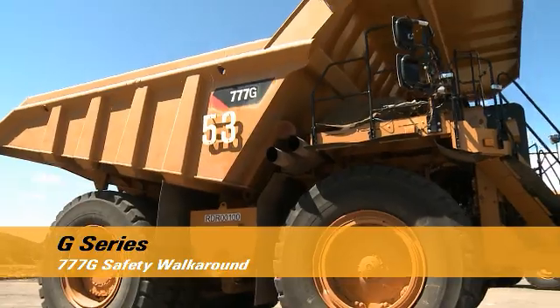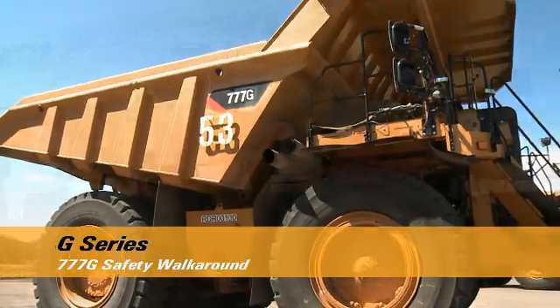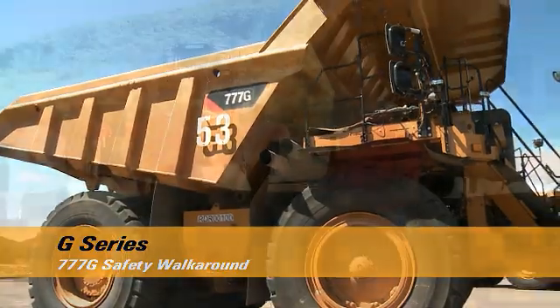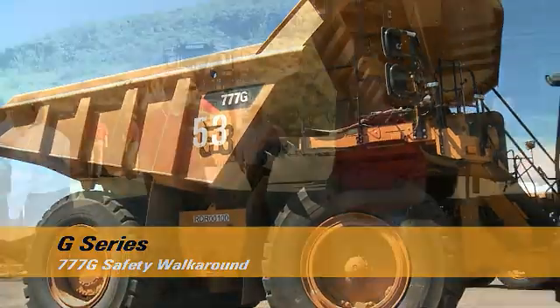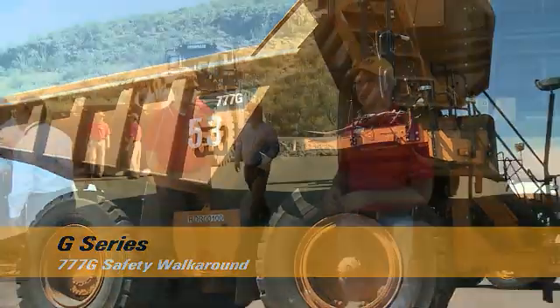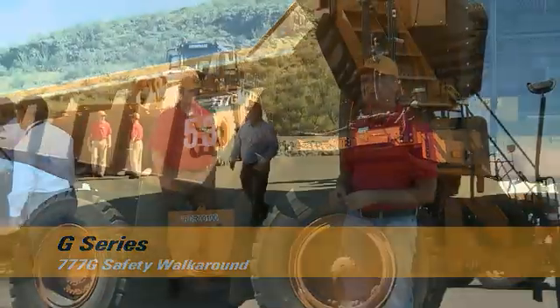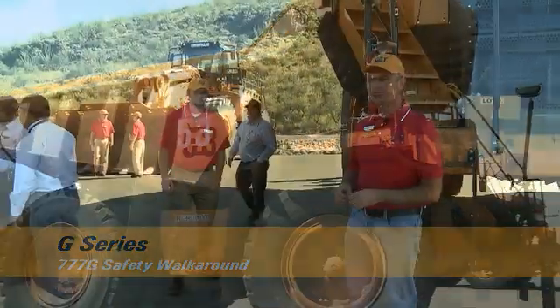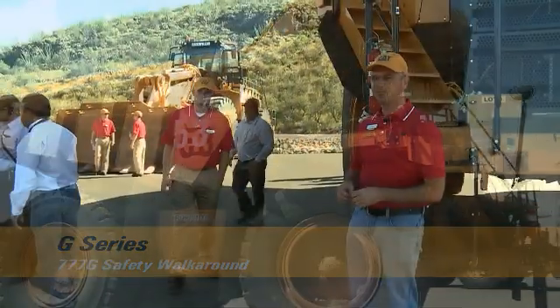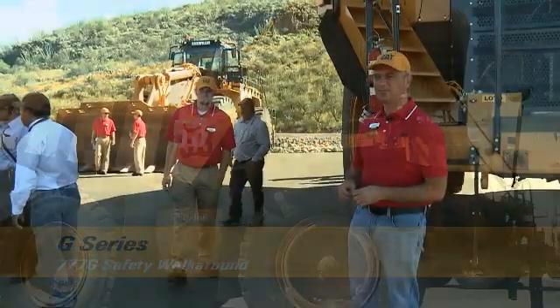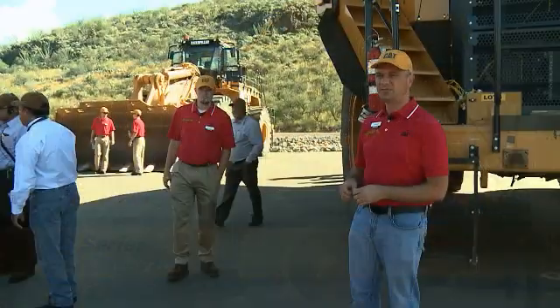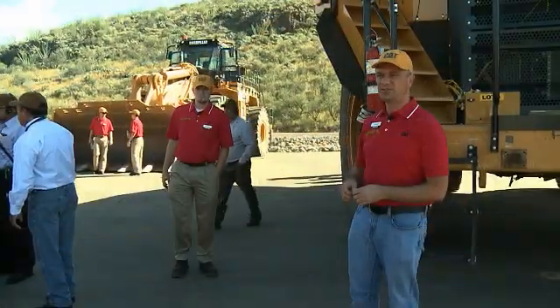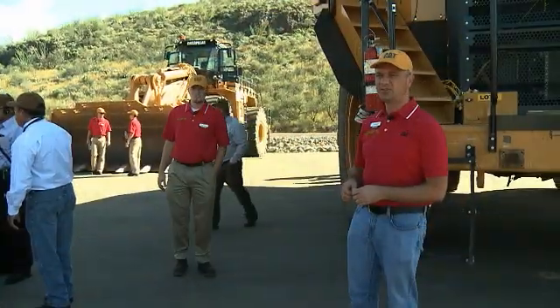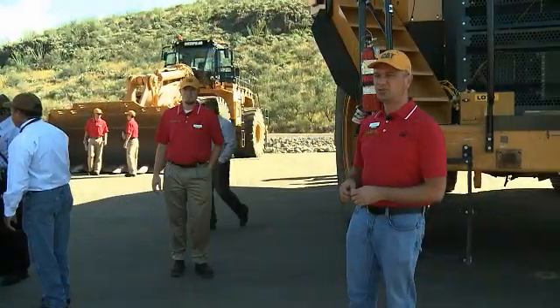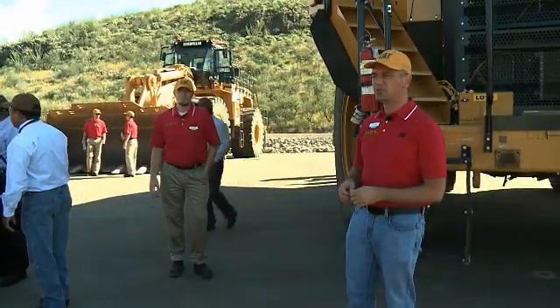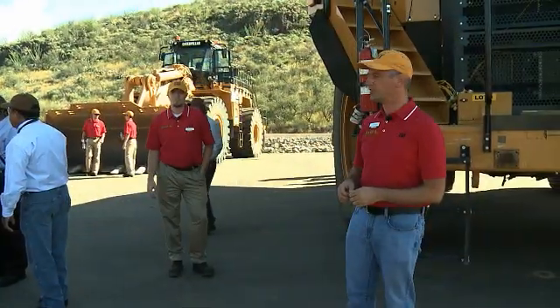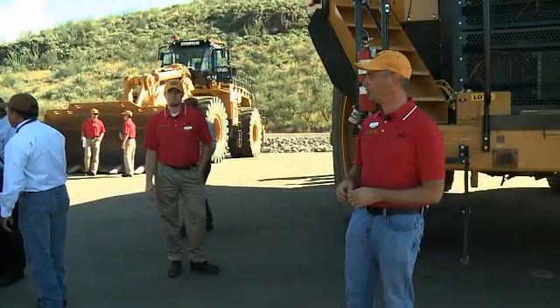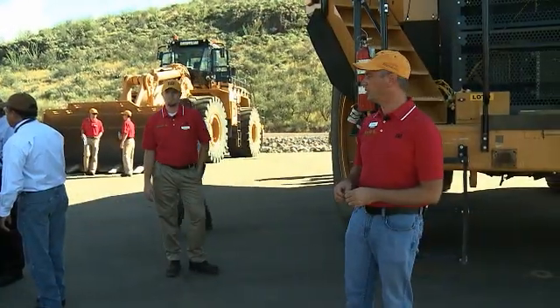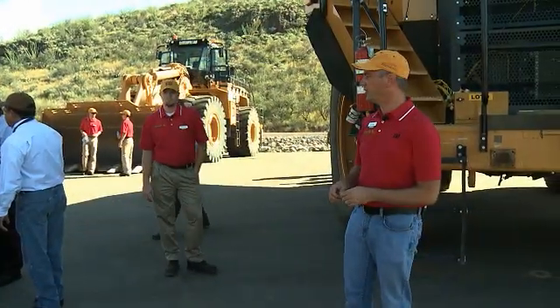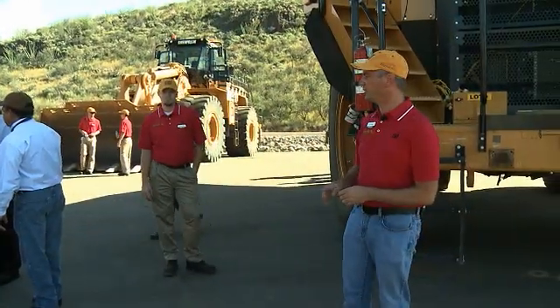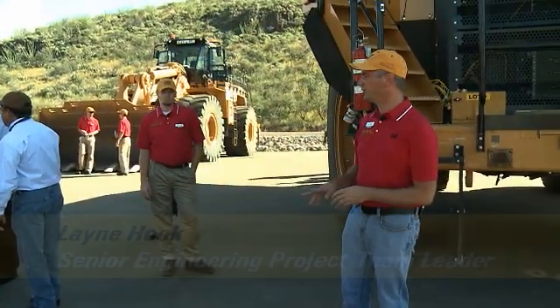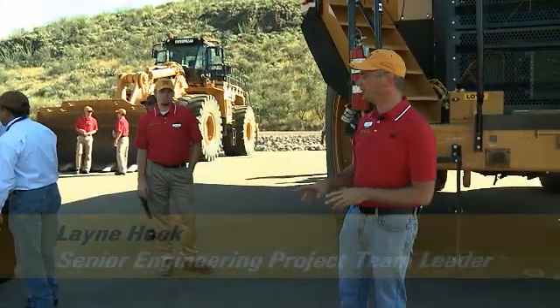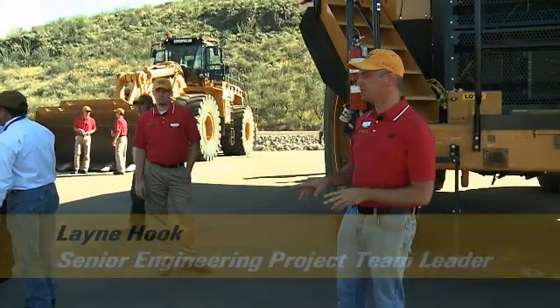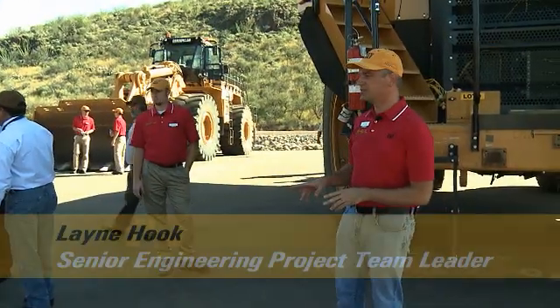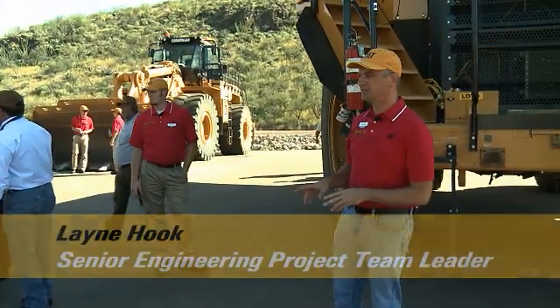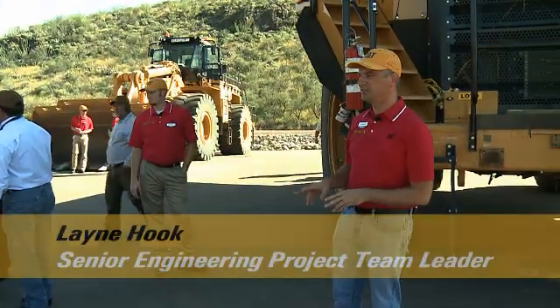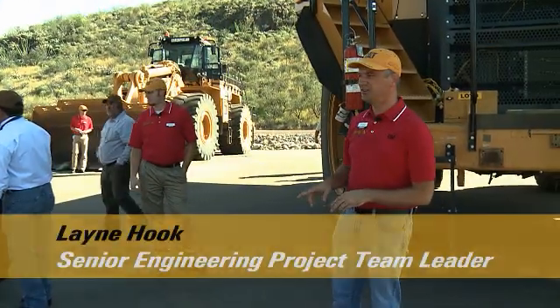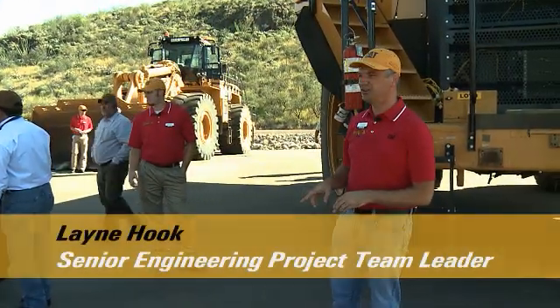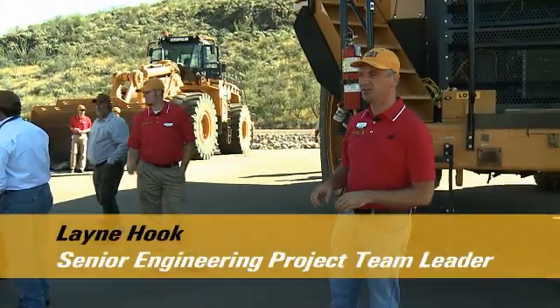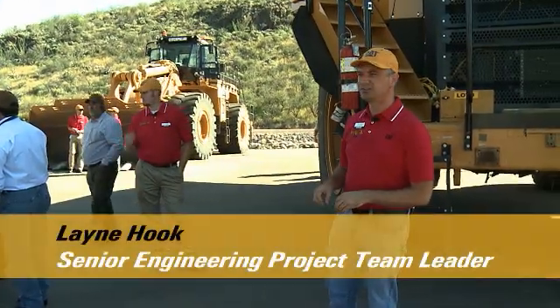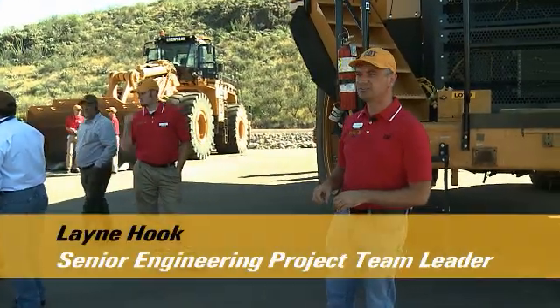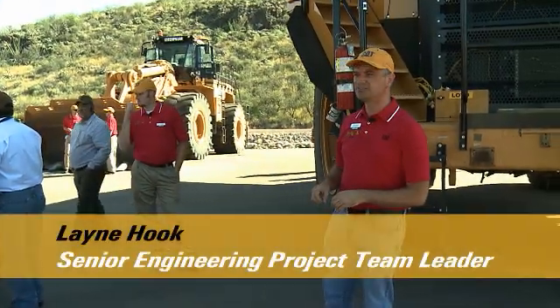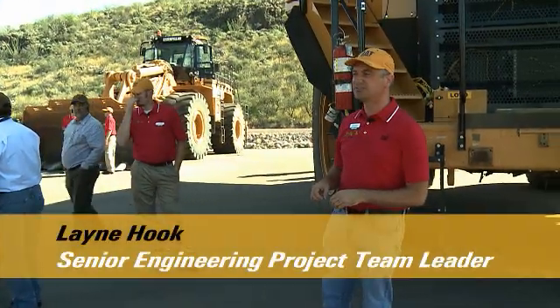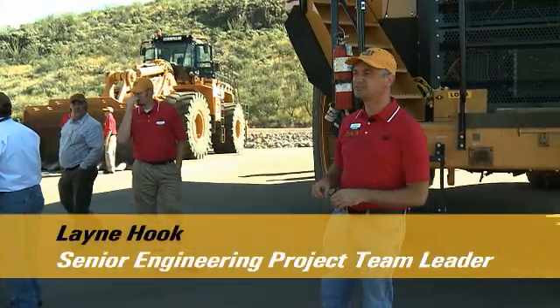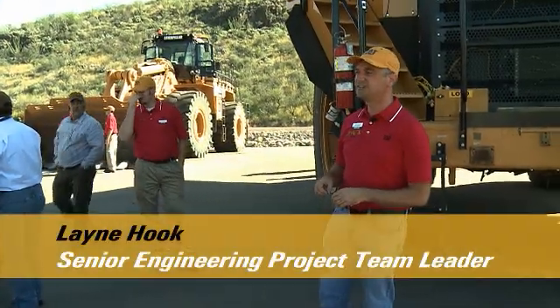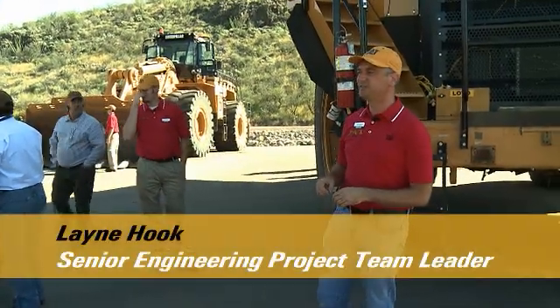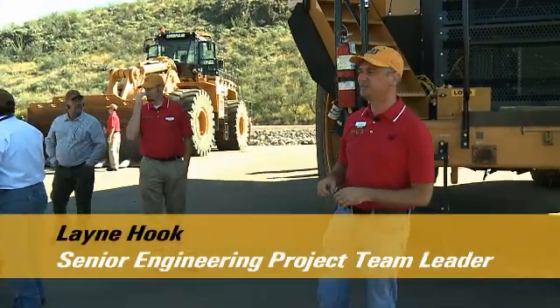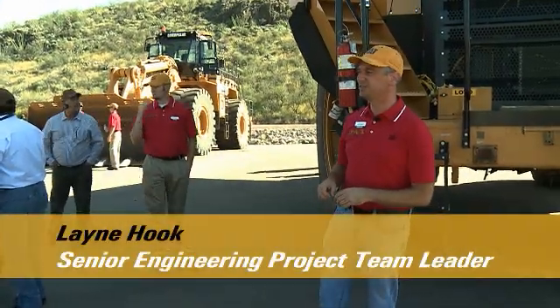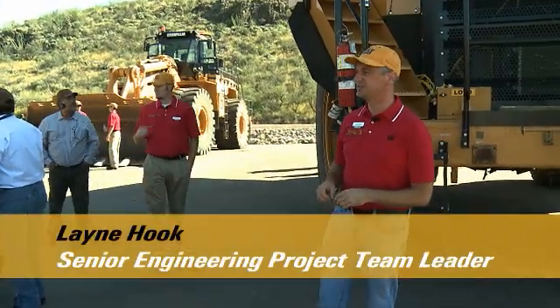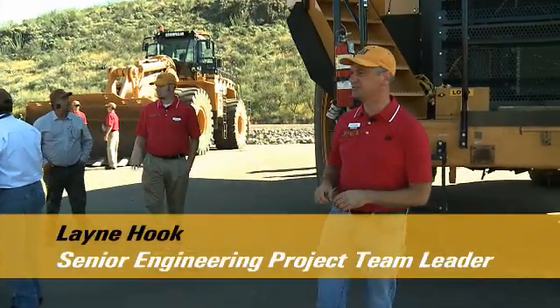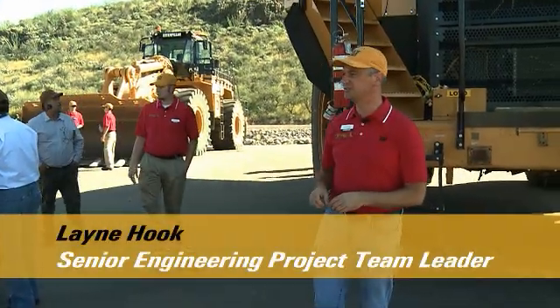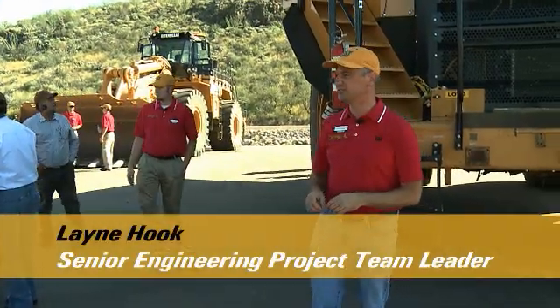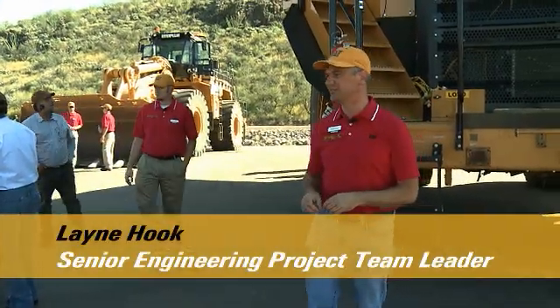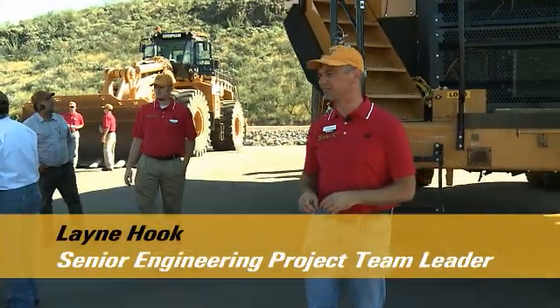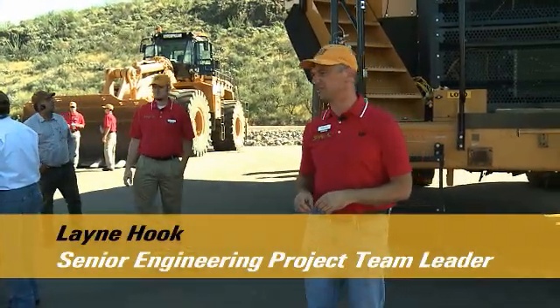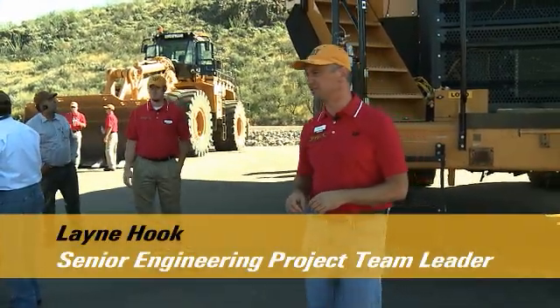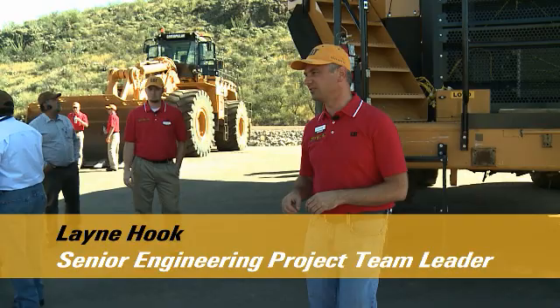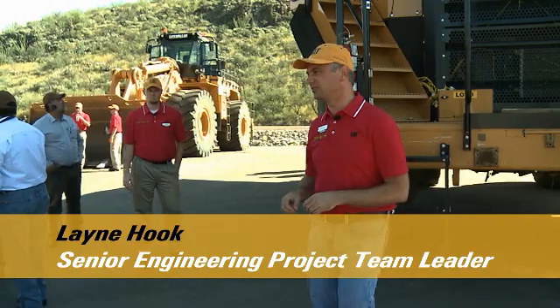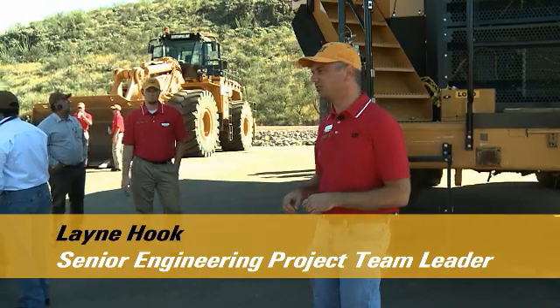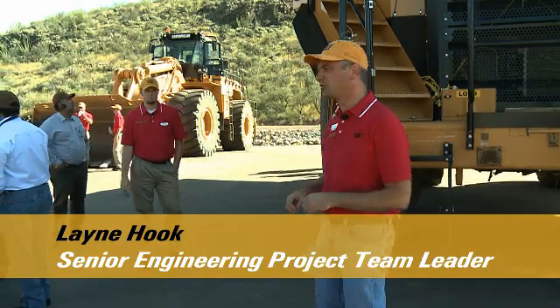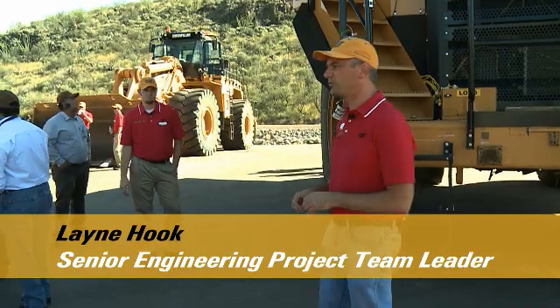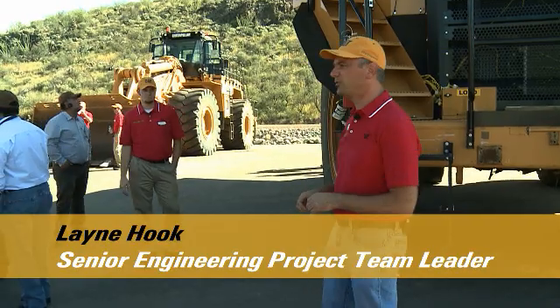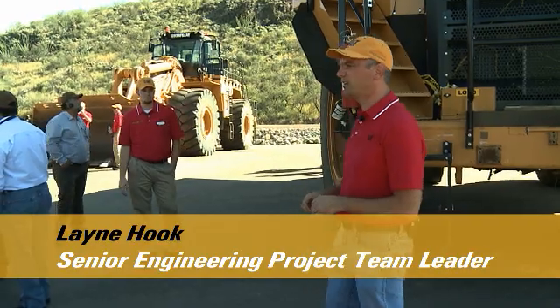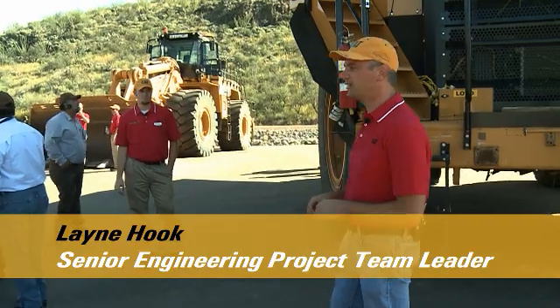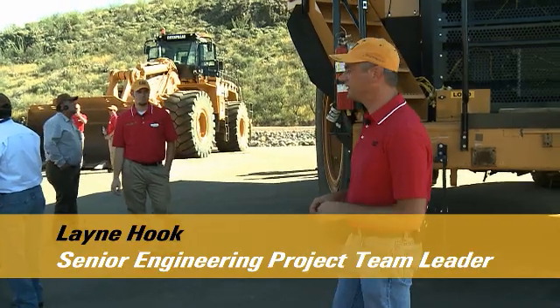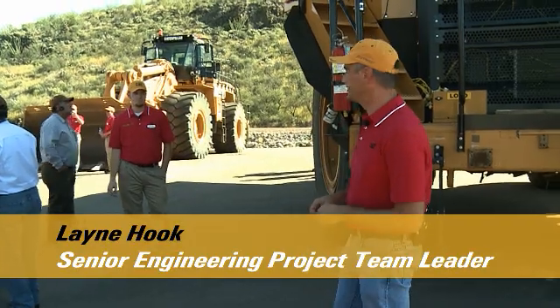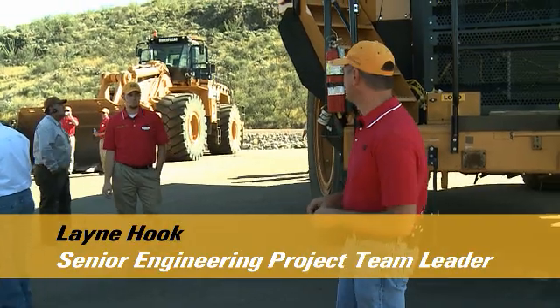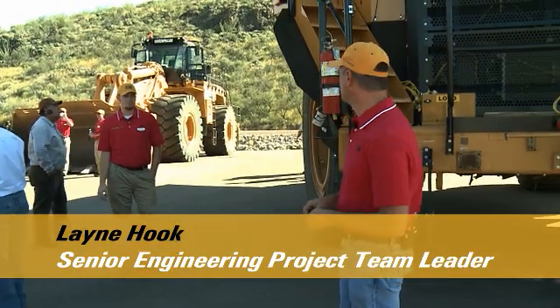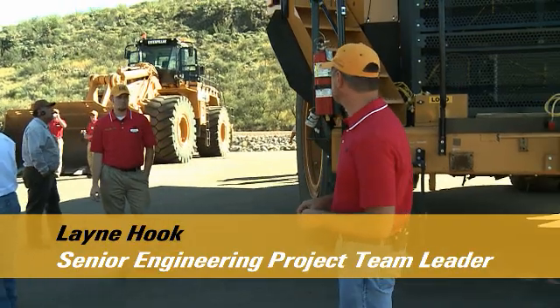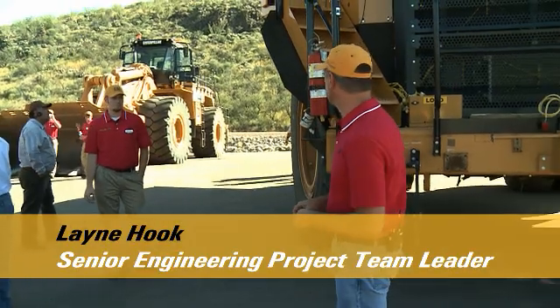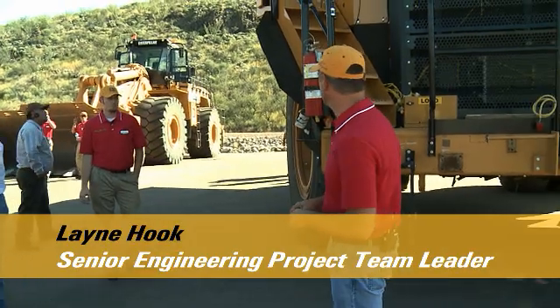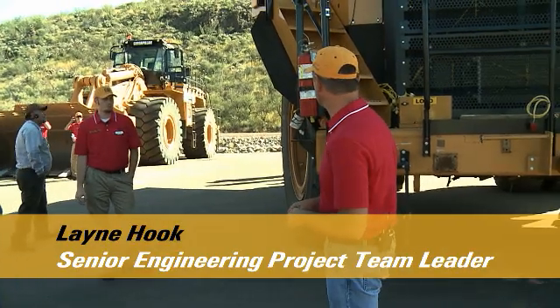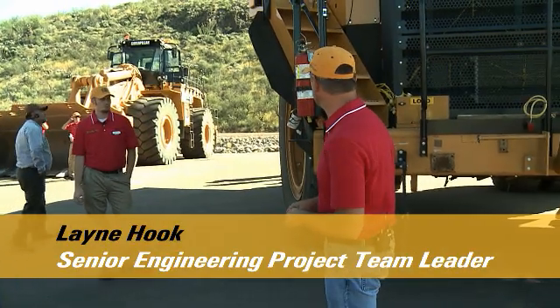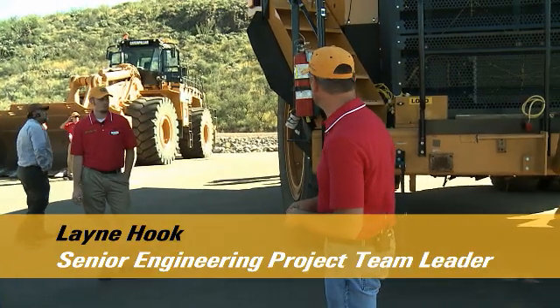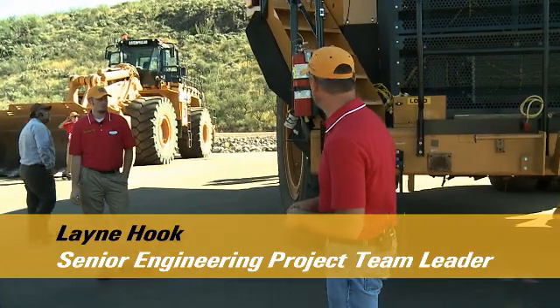We're going to do a quick walk around the machine here on some of the safety features that are incorporated in the 777G.